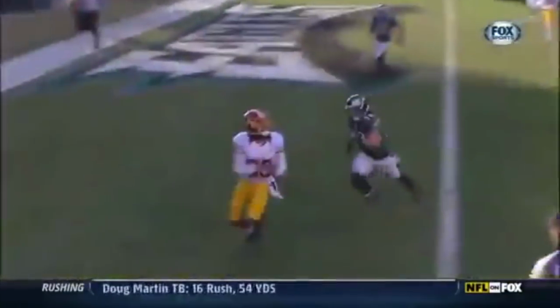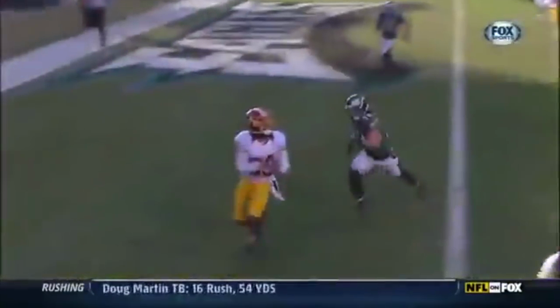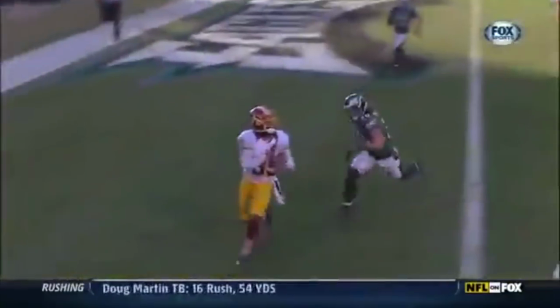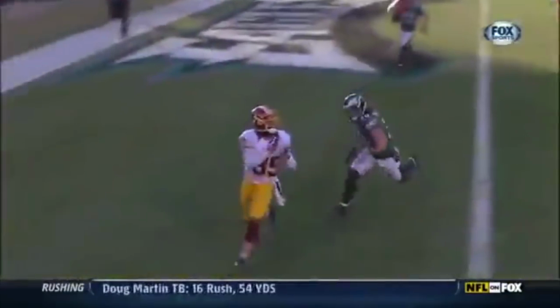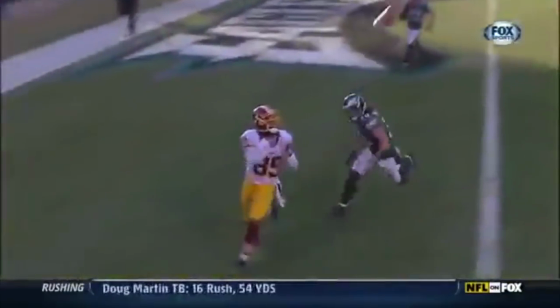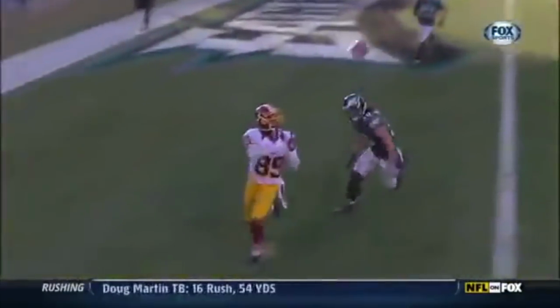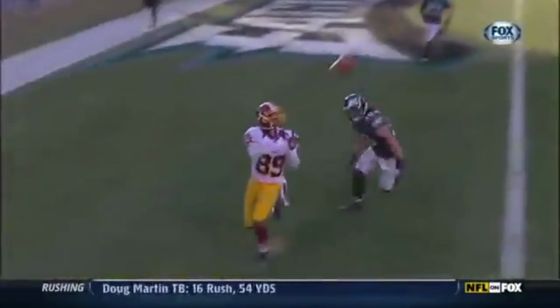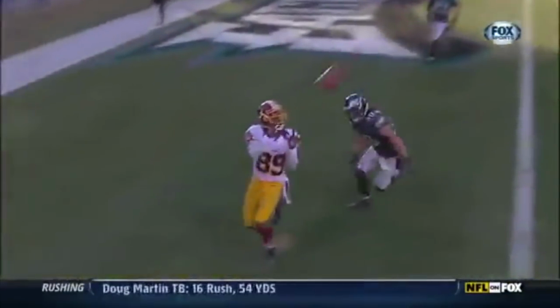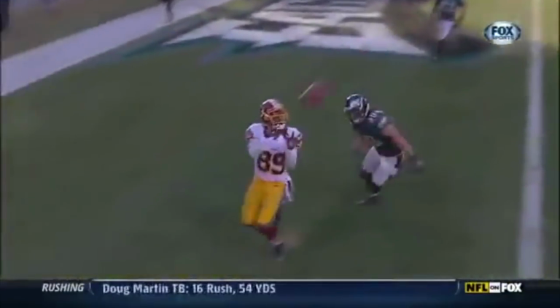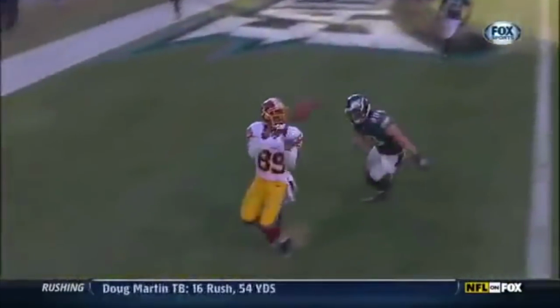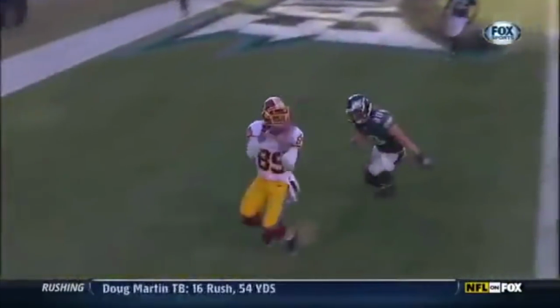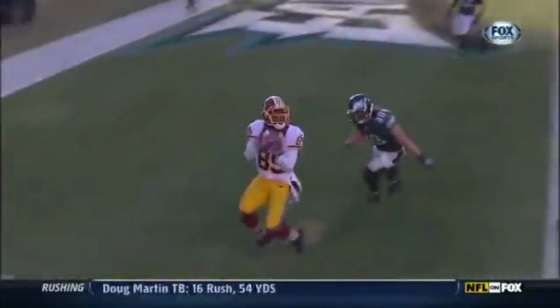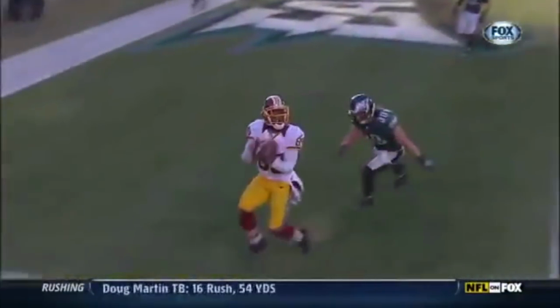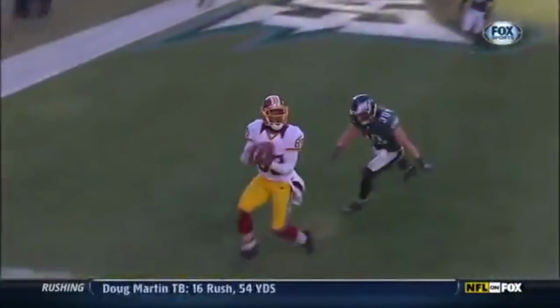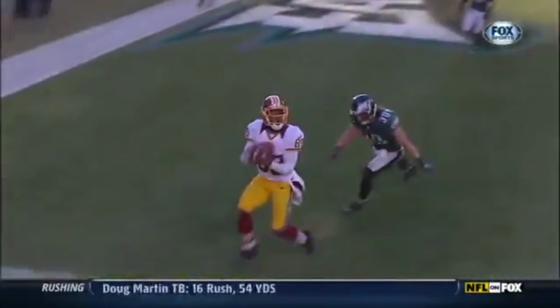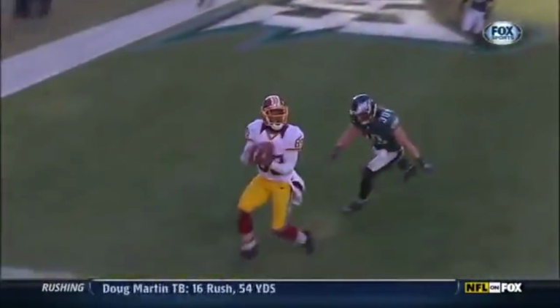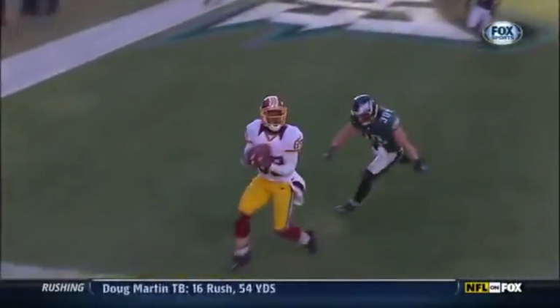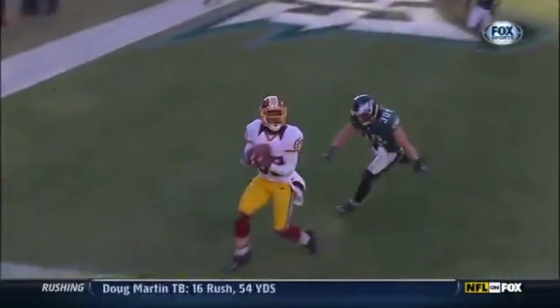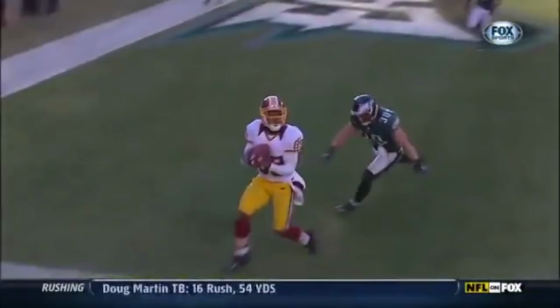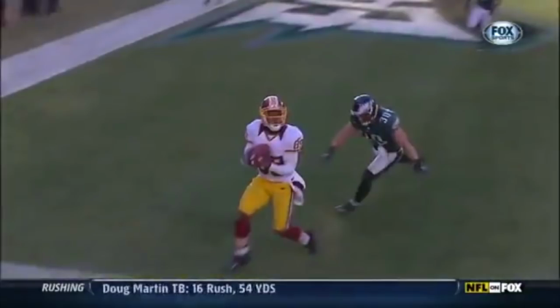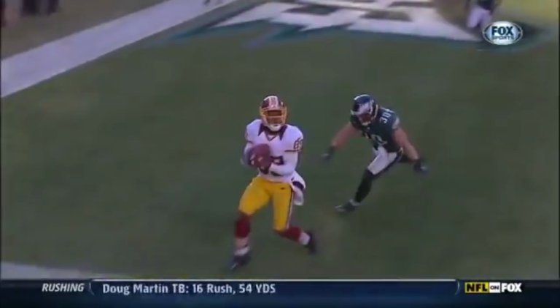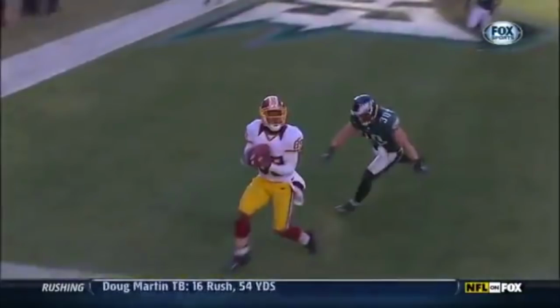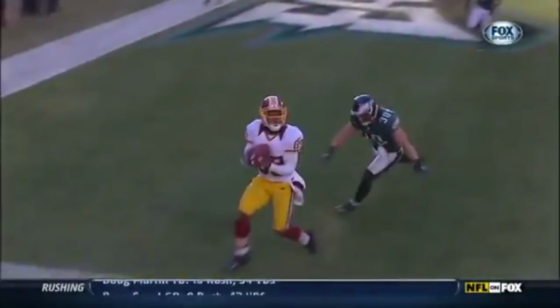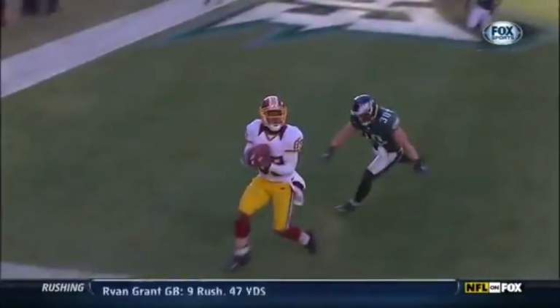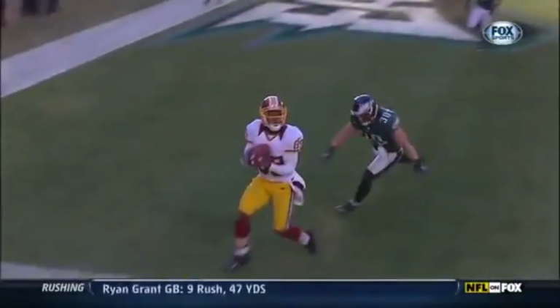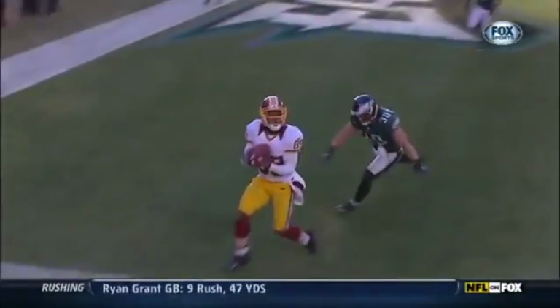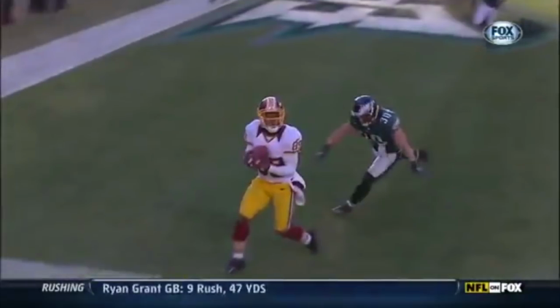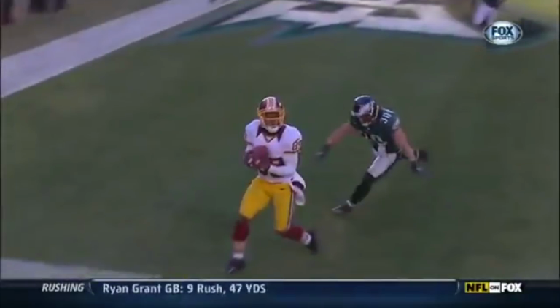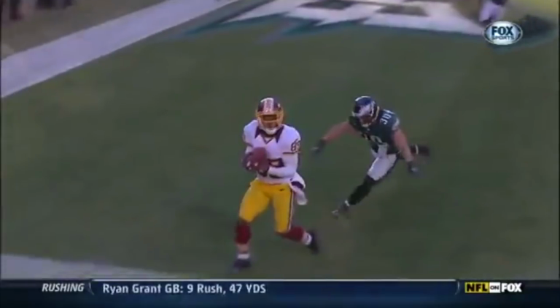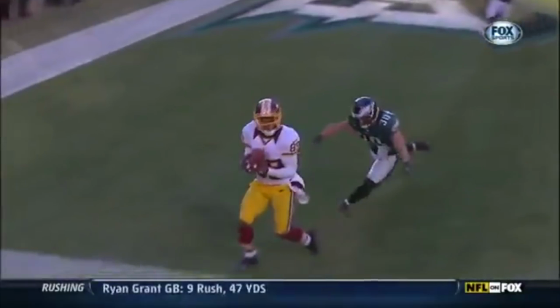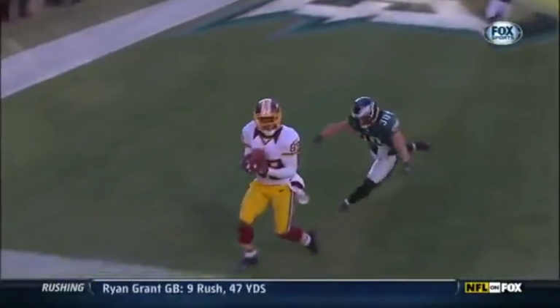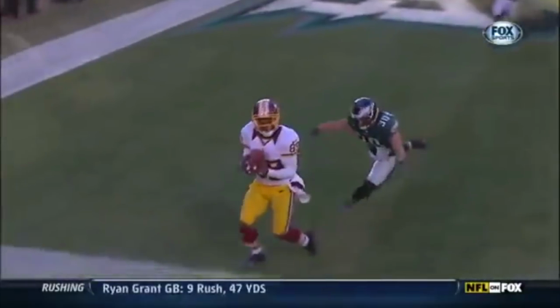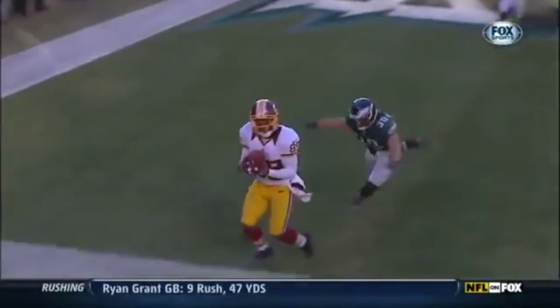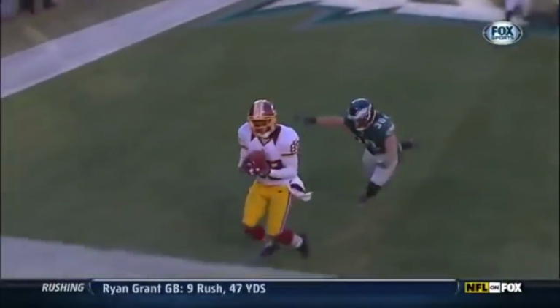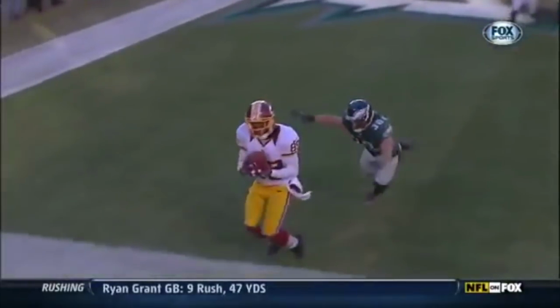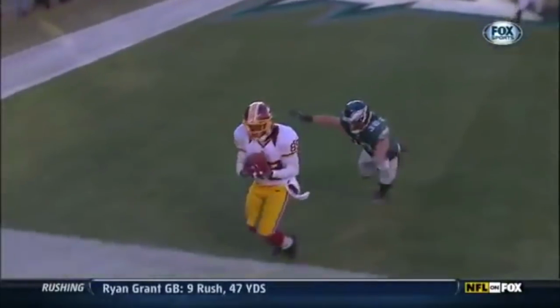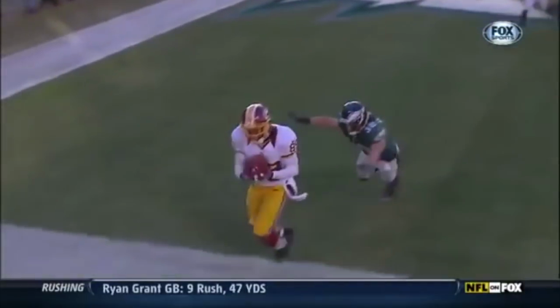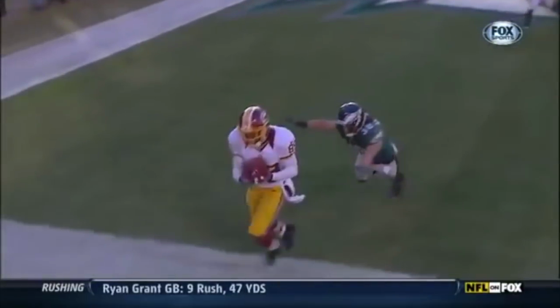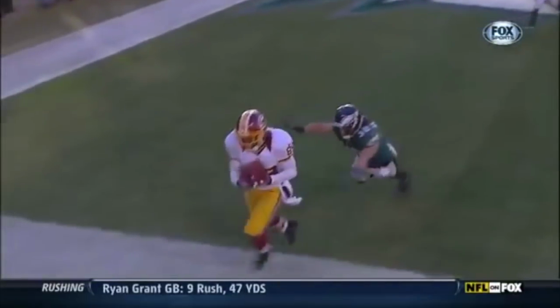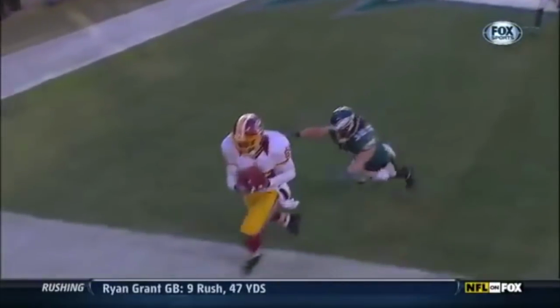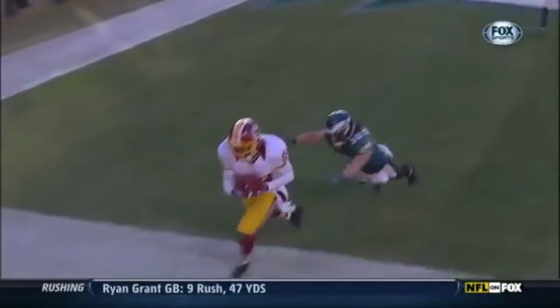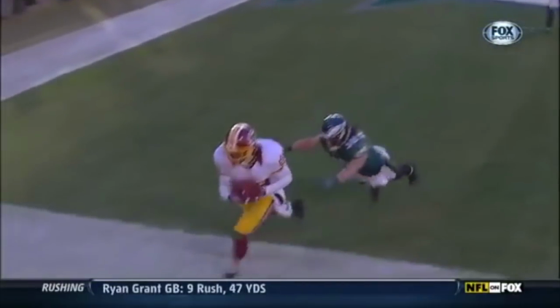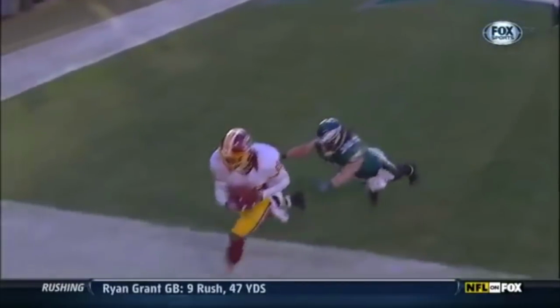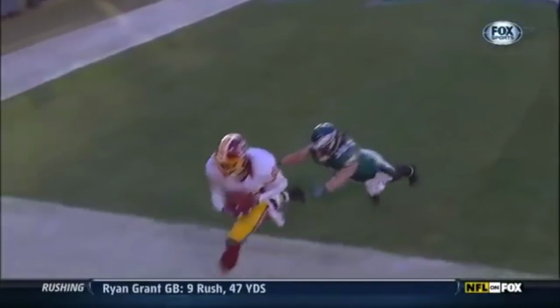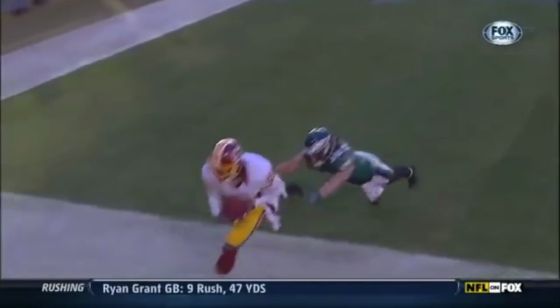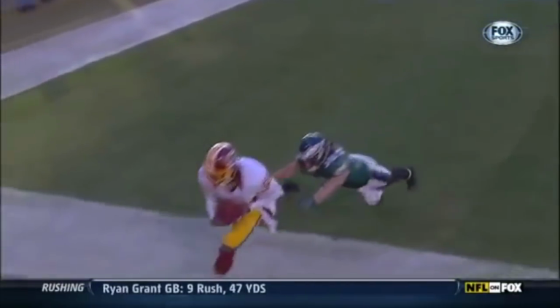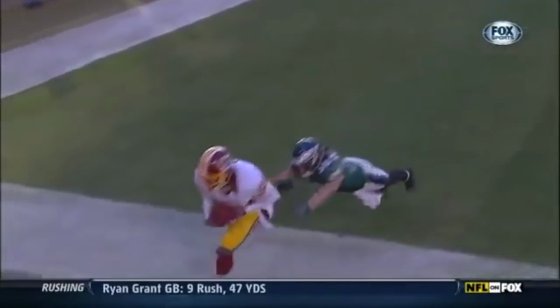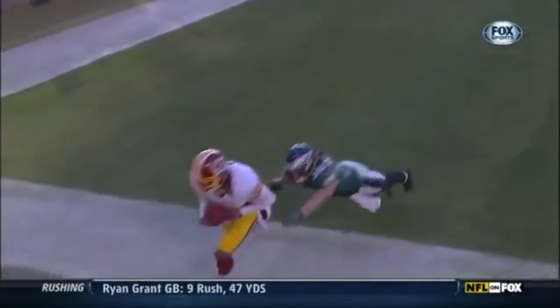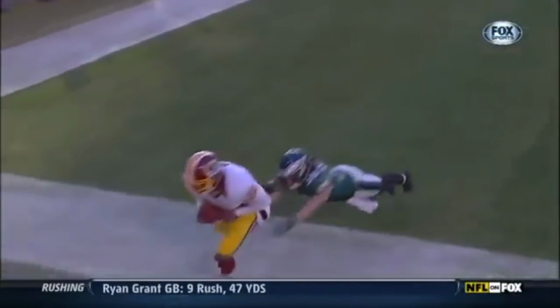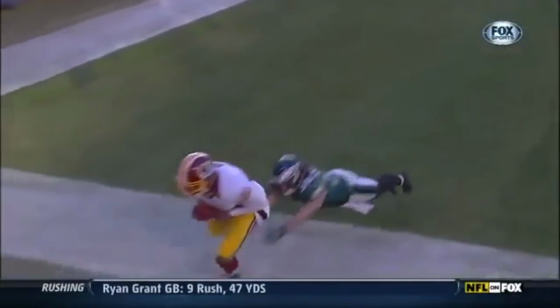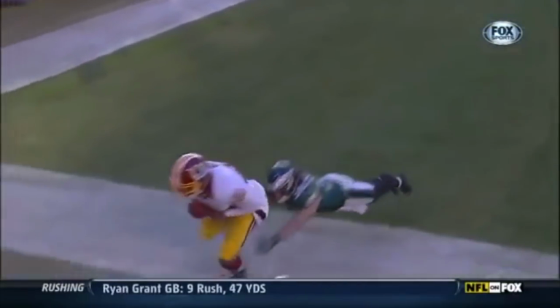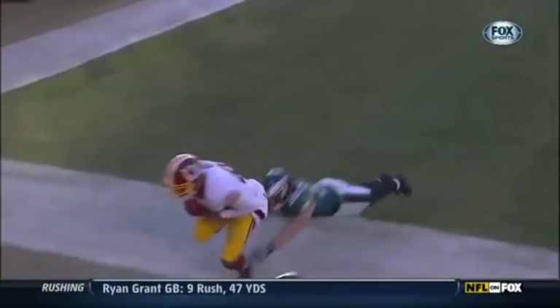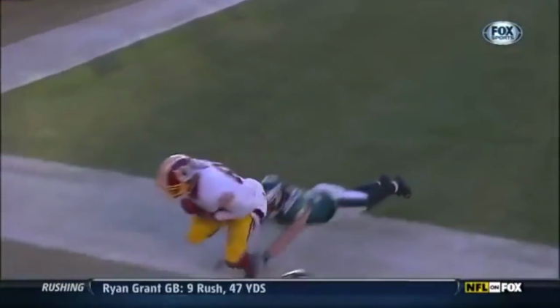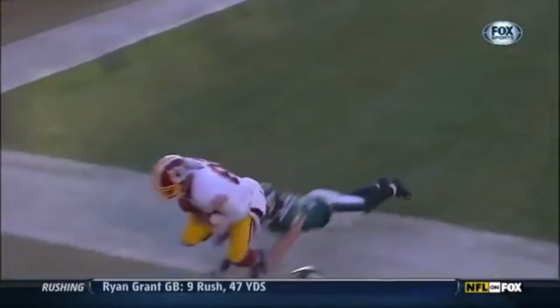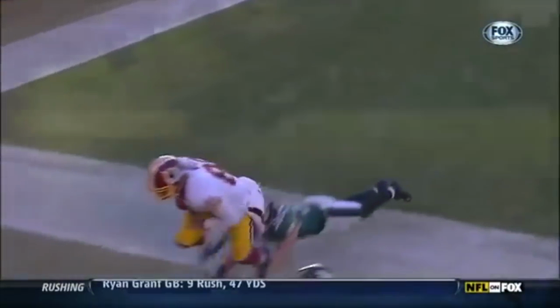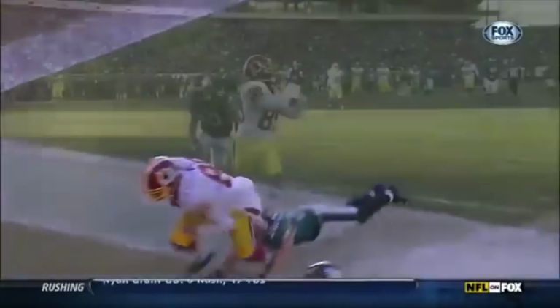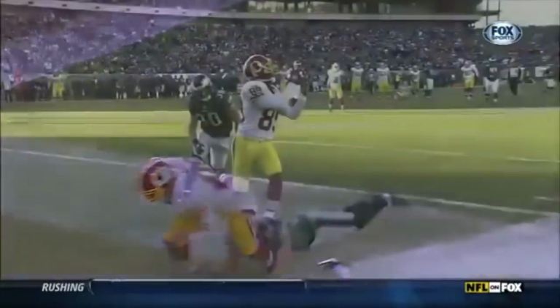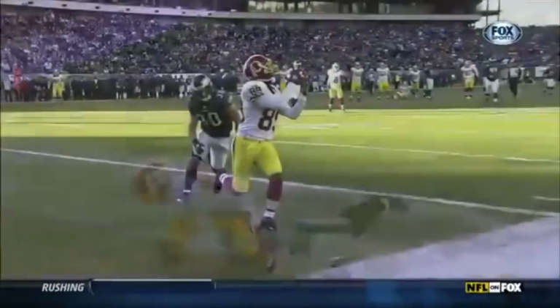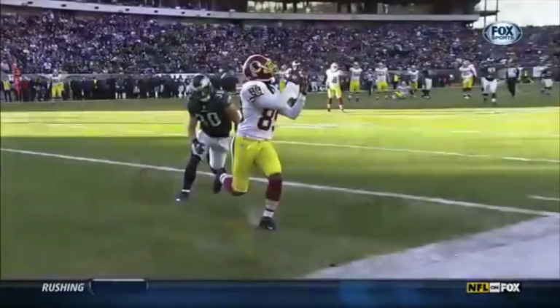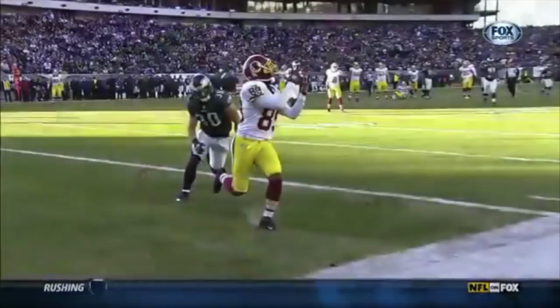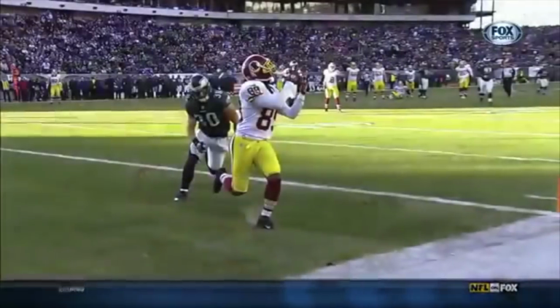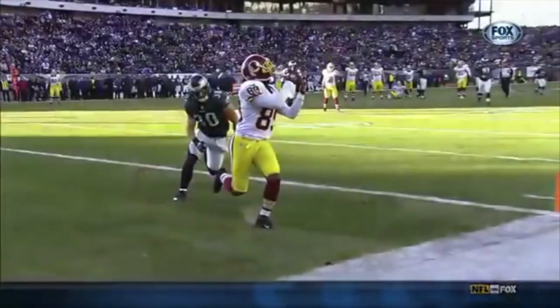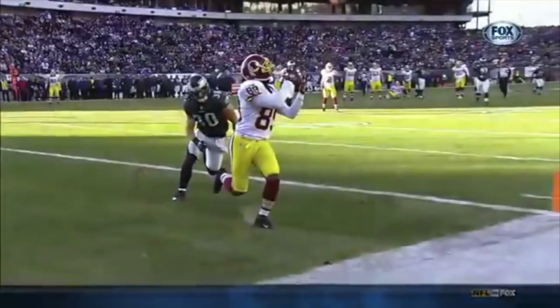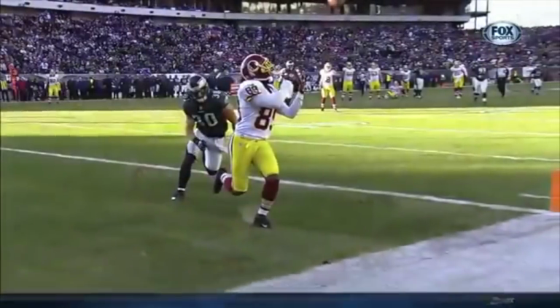Santana Moss came to the Redskins from the Jets in 2005.